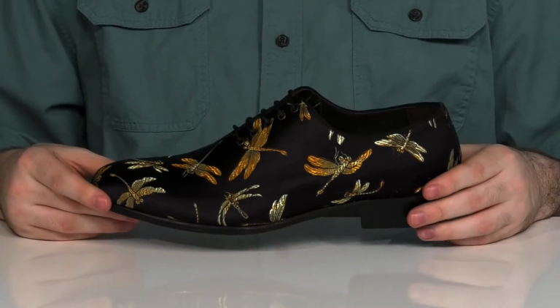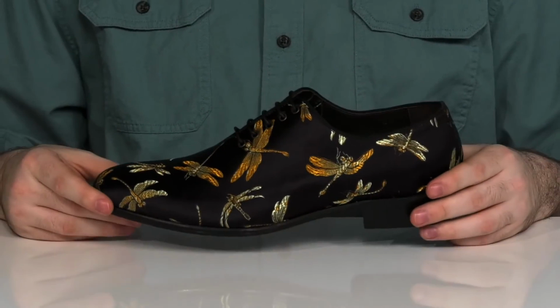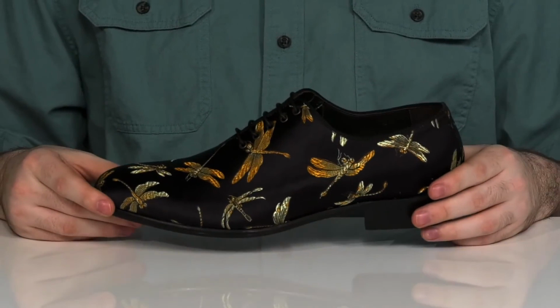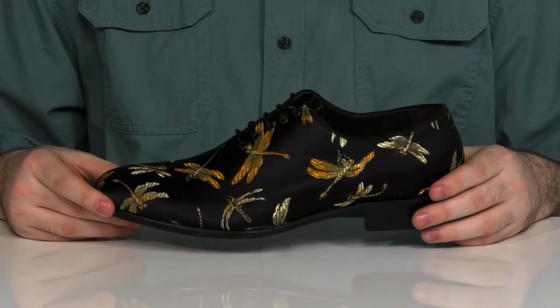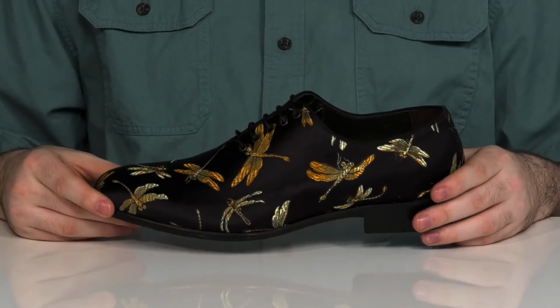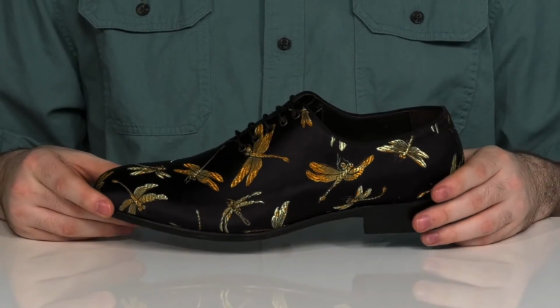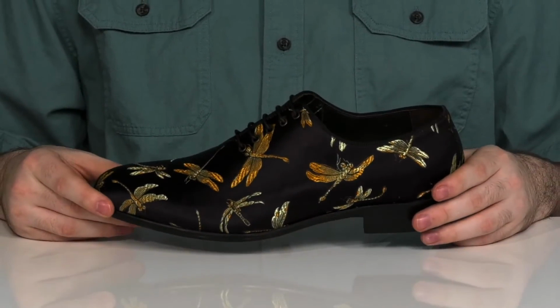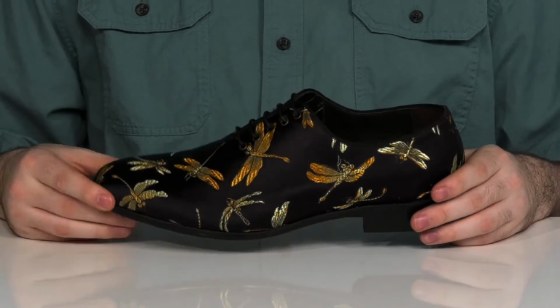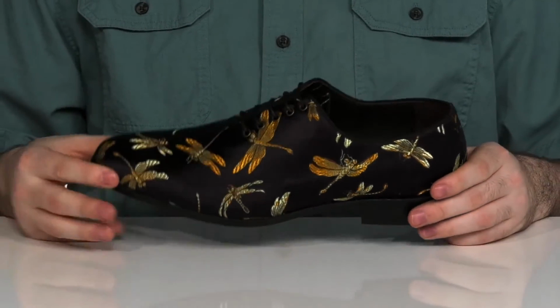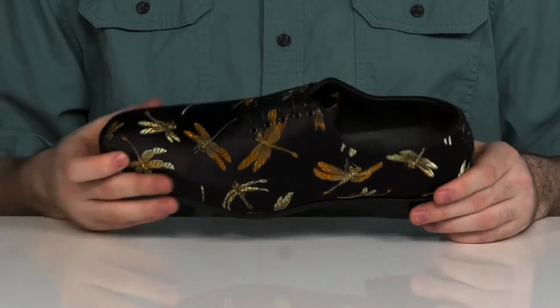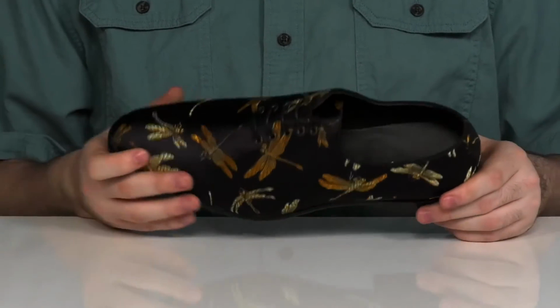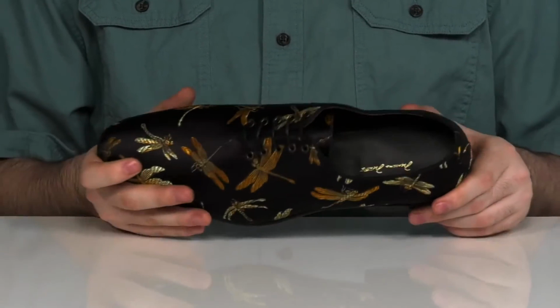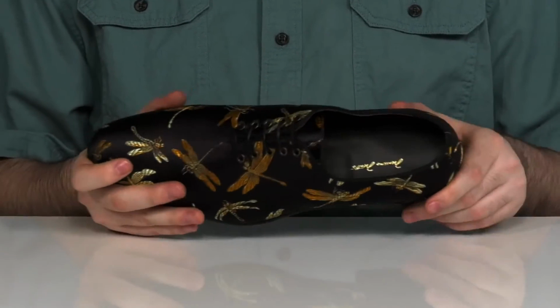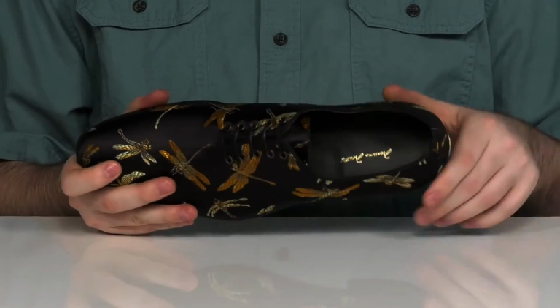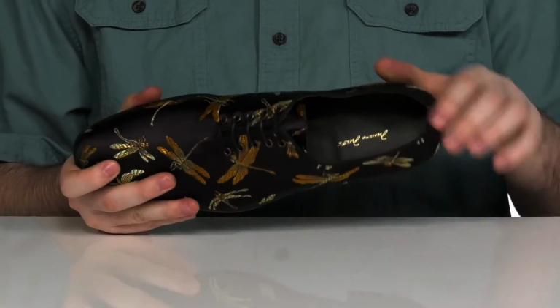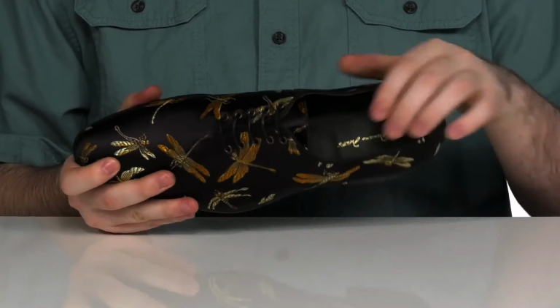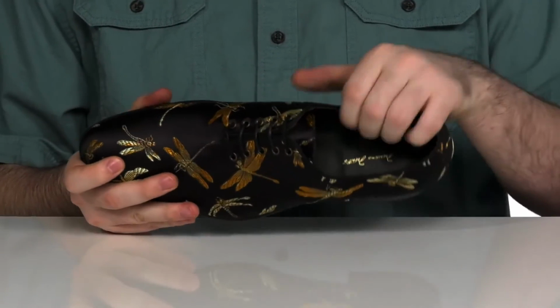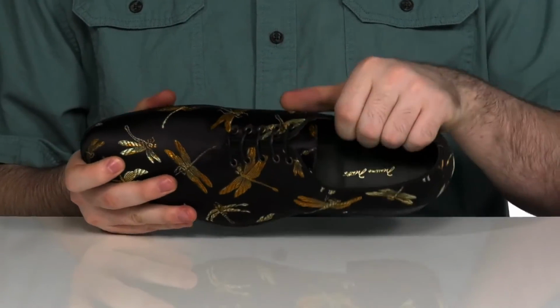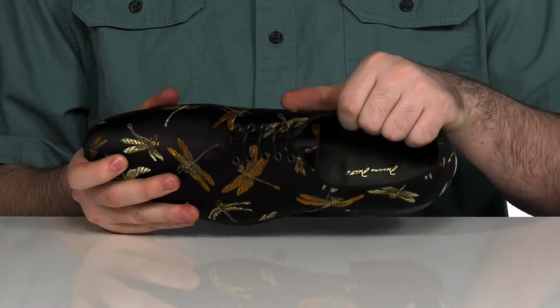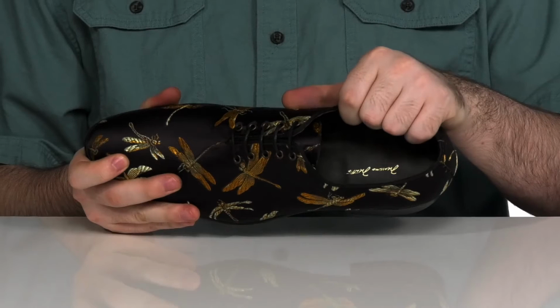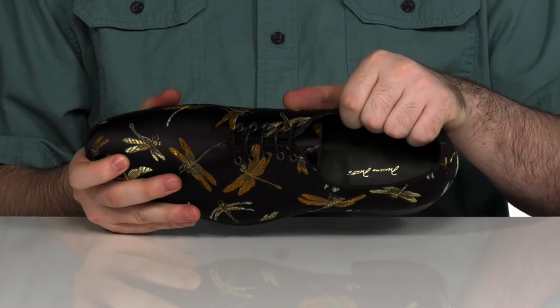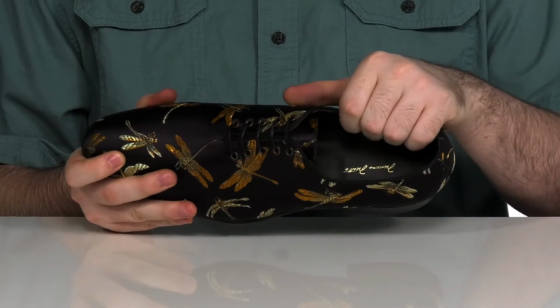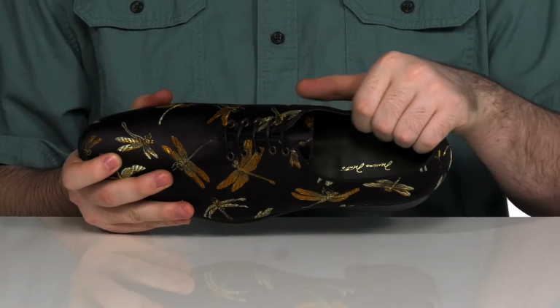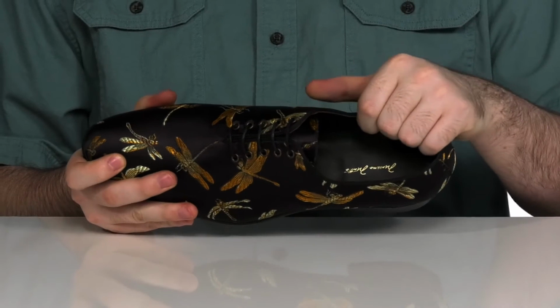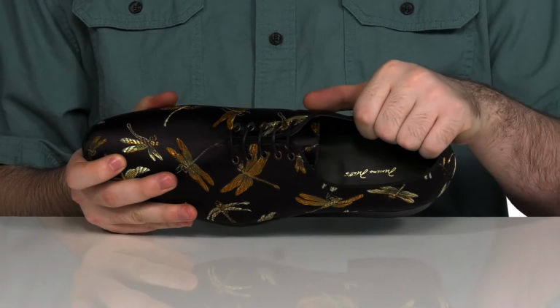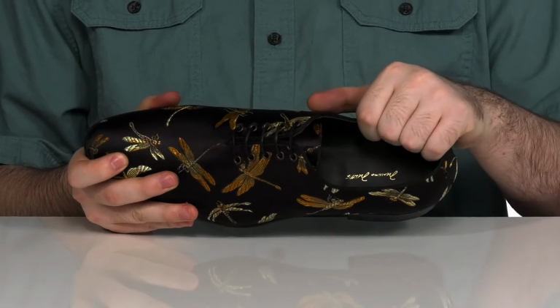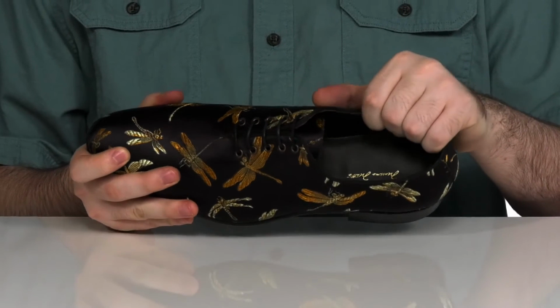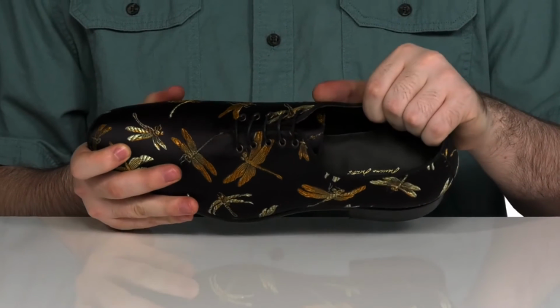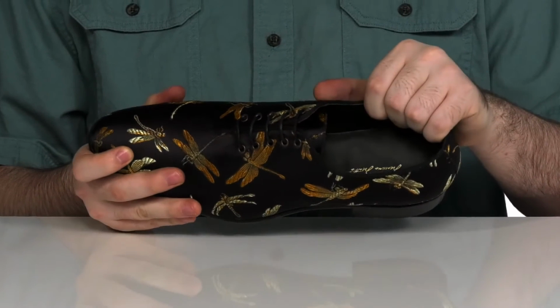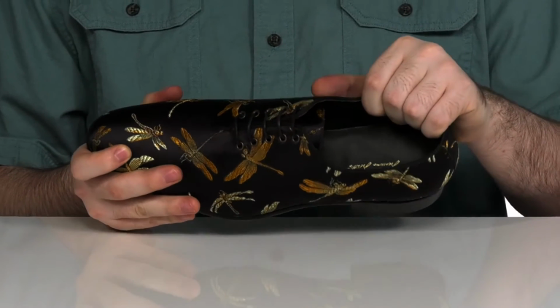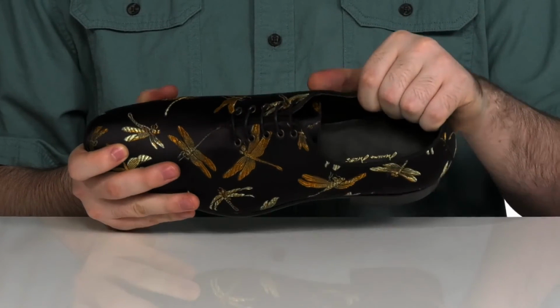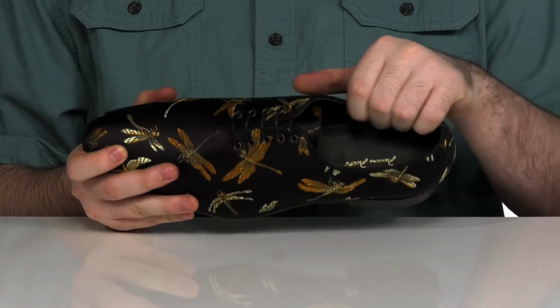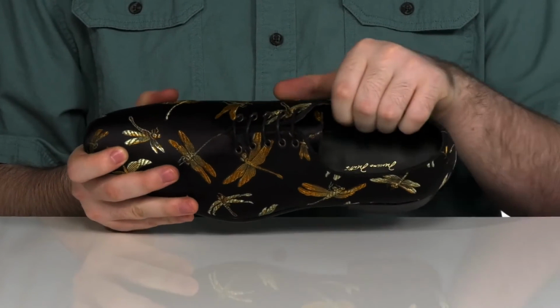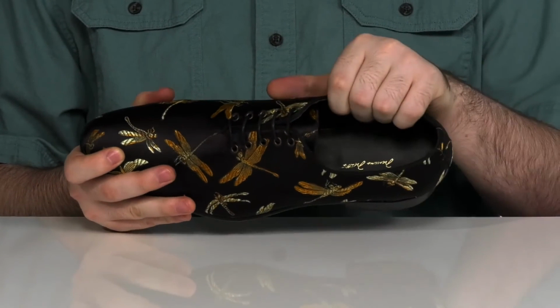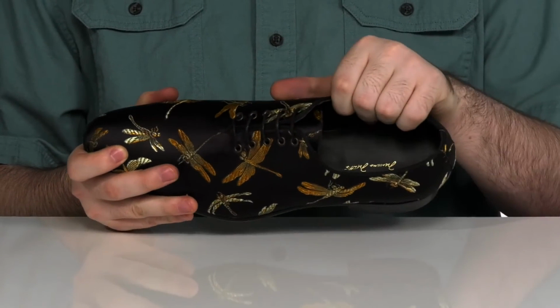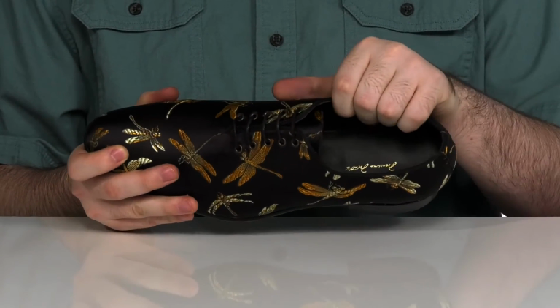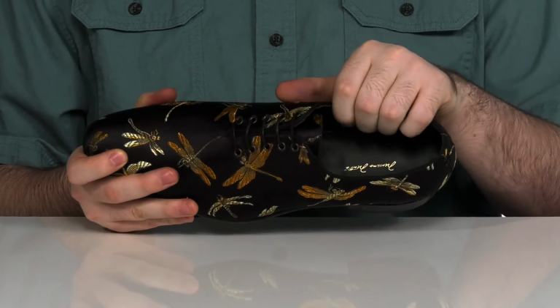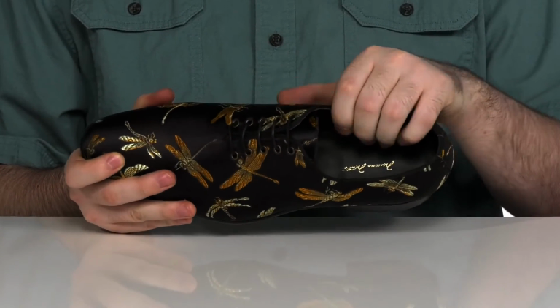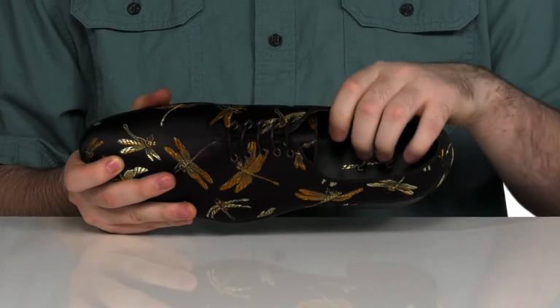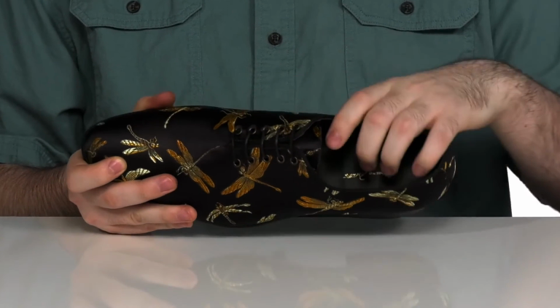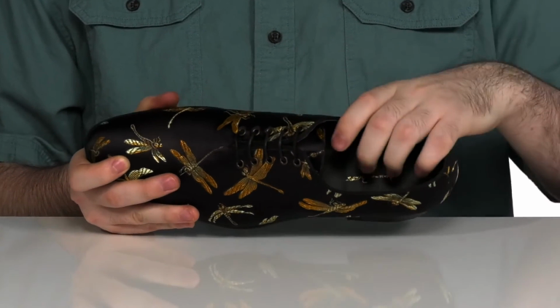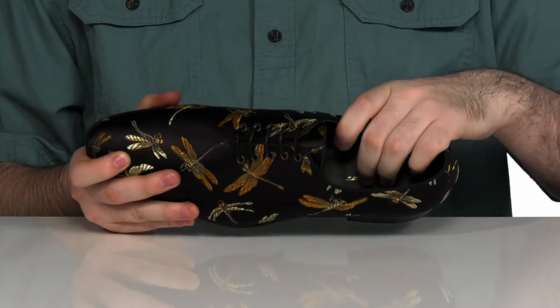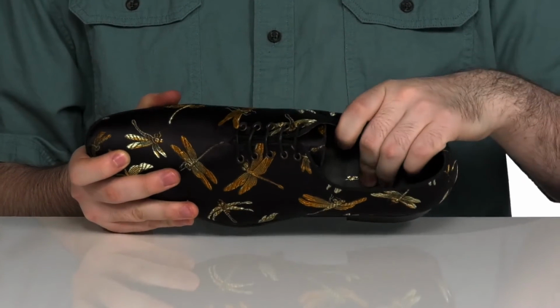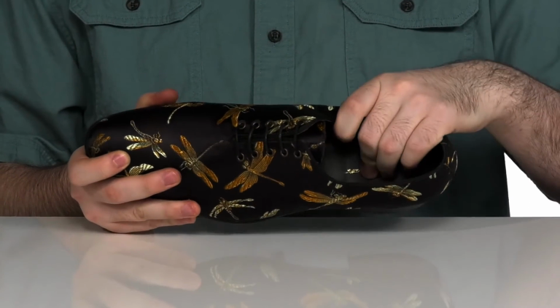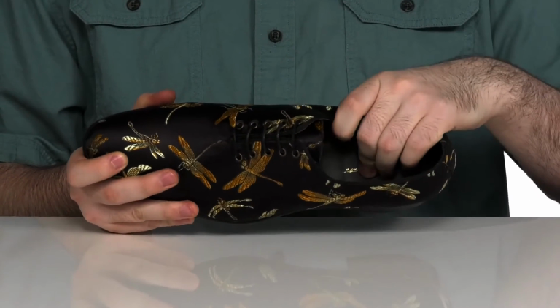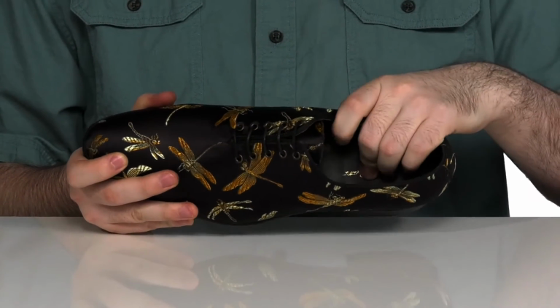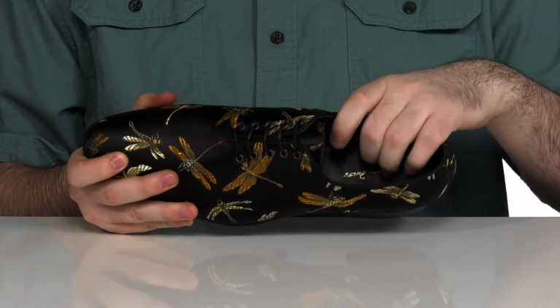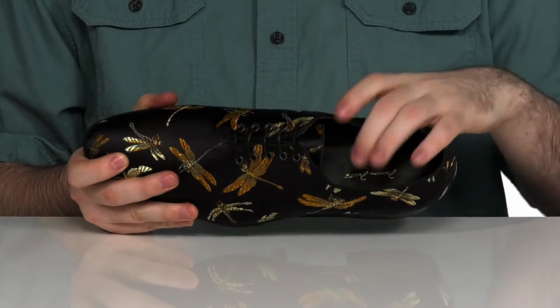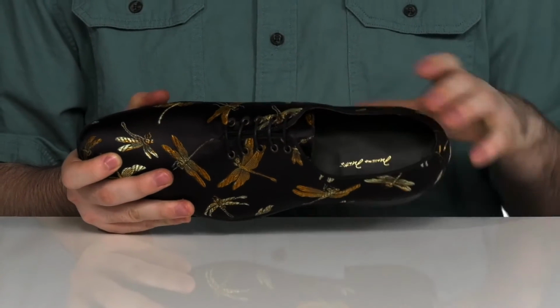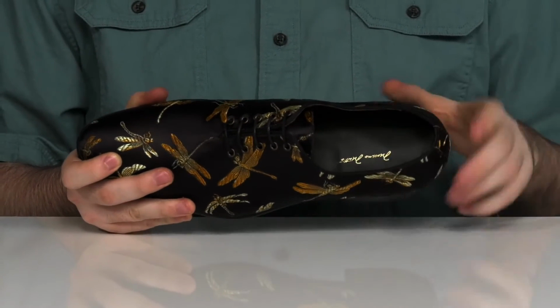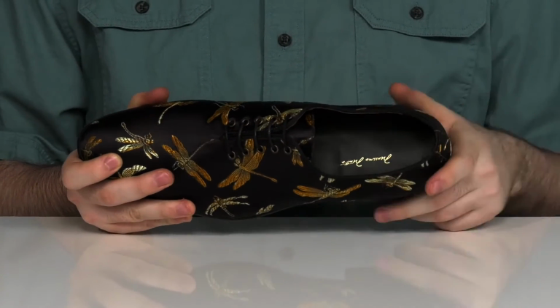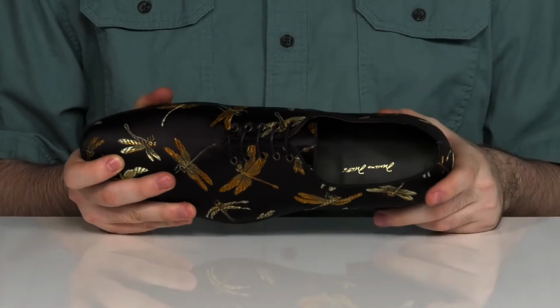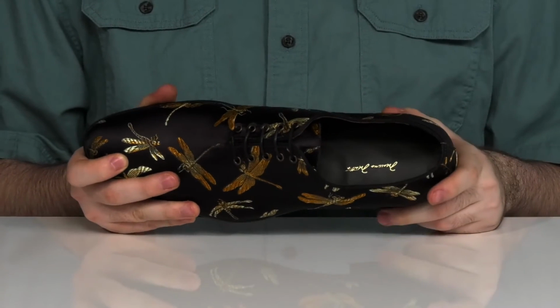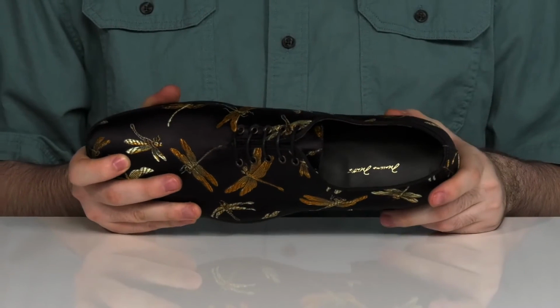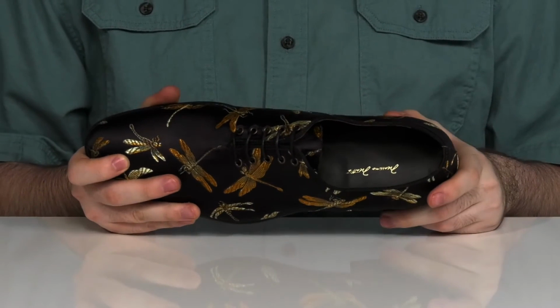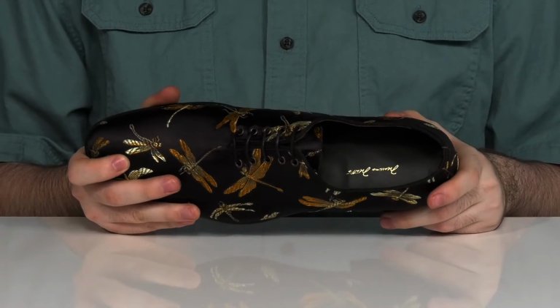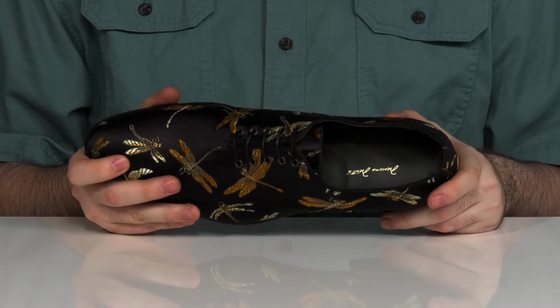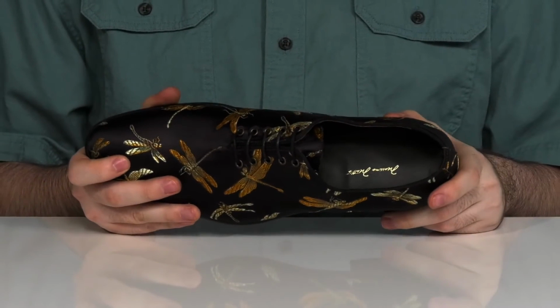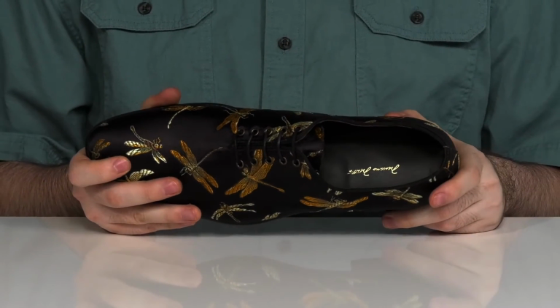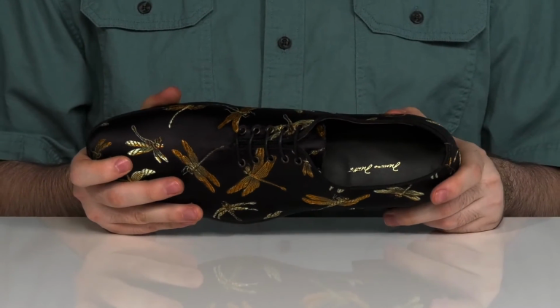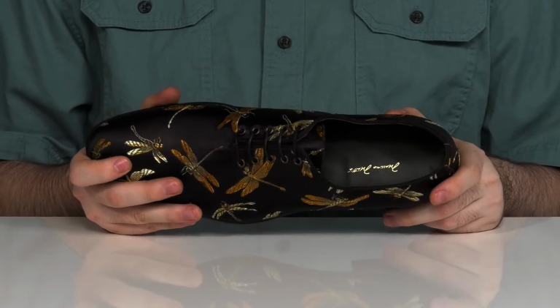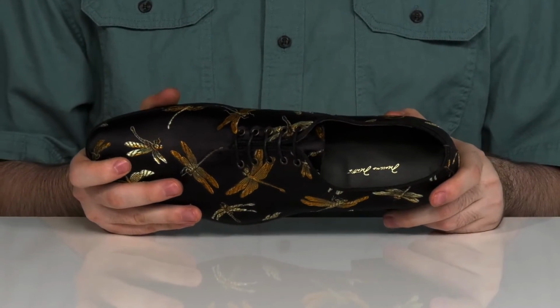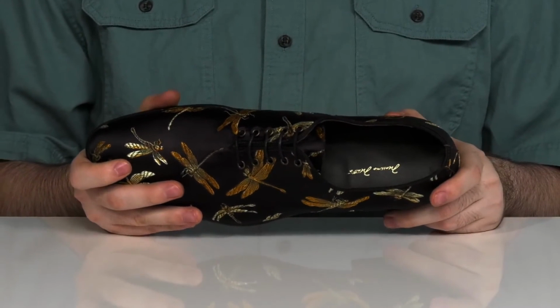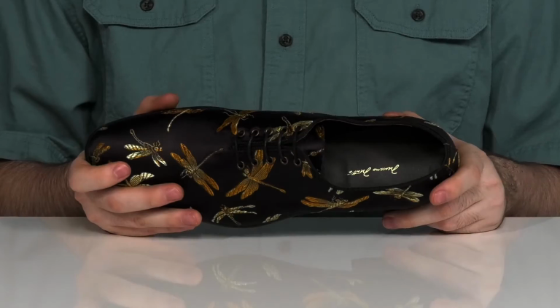The inside lining is a smooth leather to keep it very nice and breathable, with a comfortable foam footbed in the bottom to walk around on.